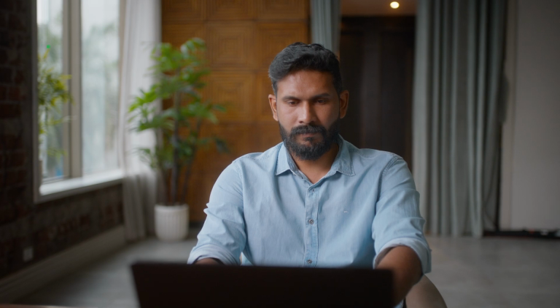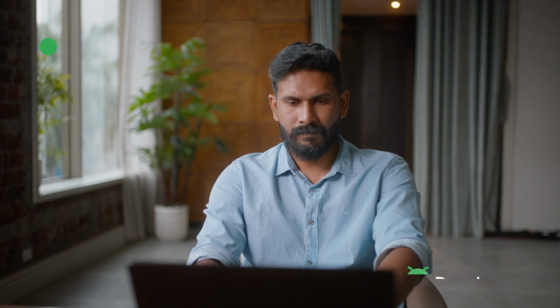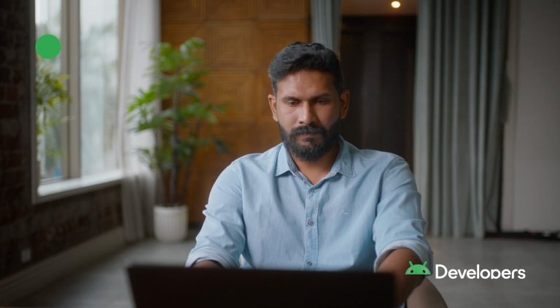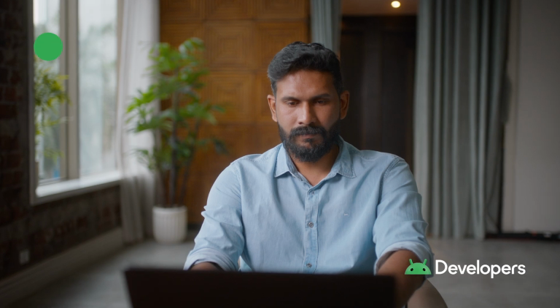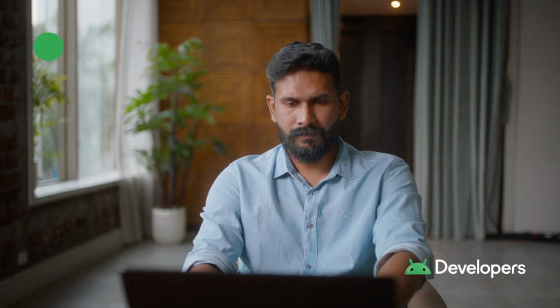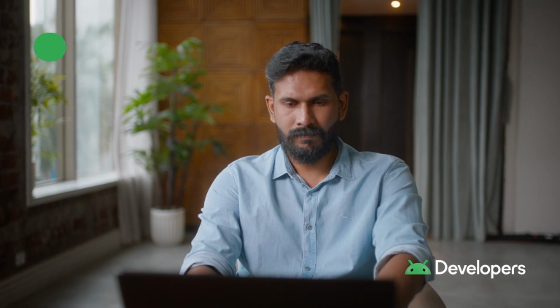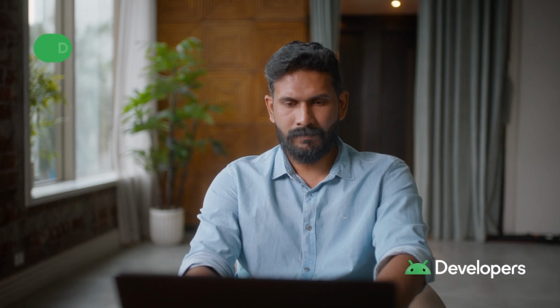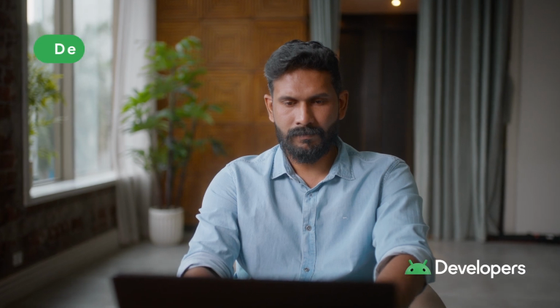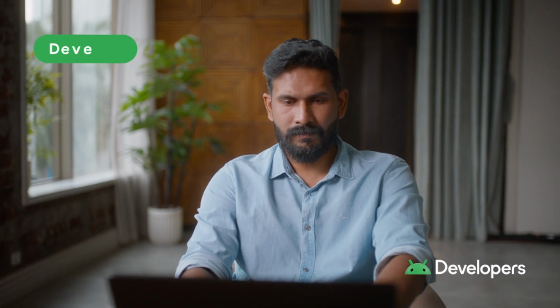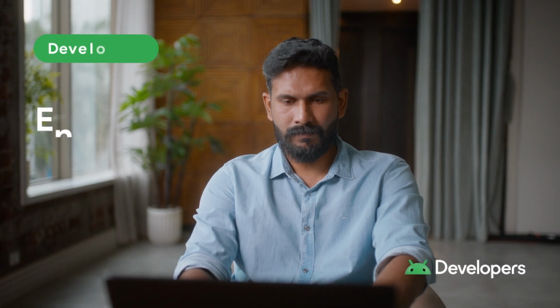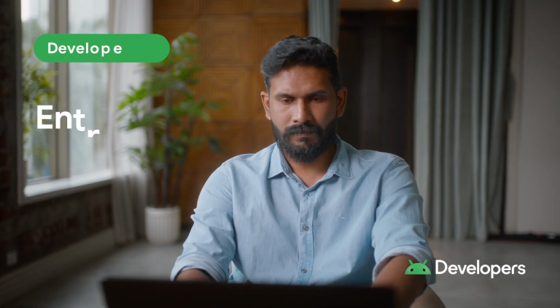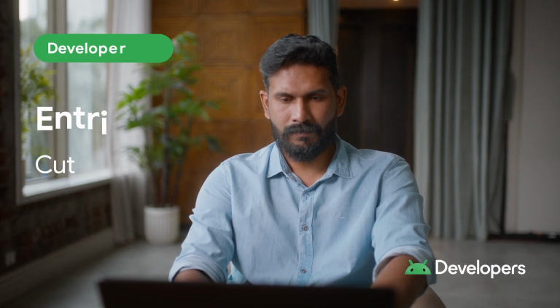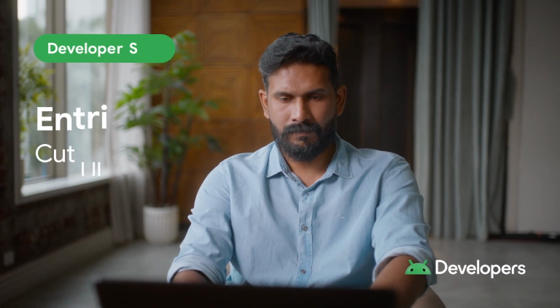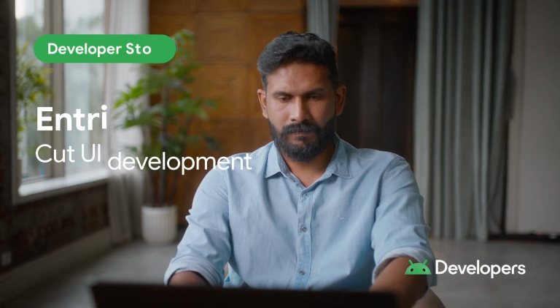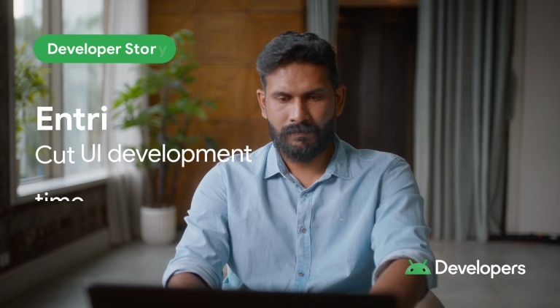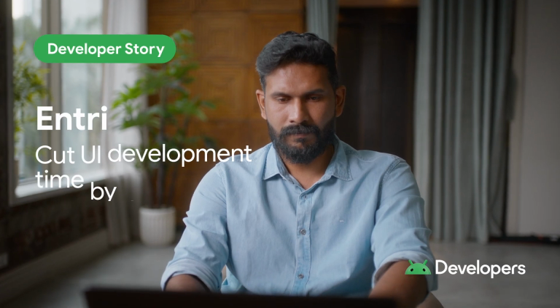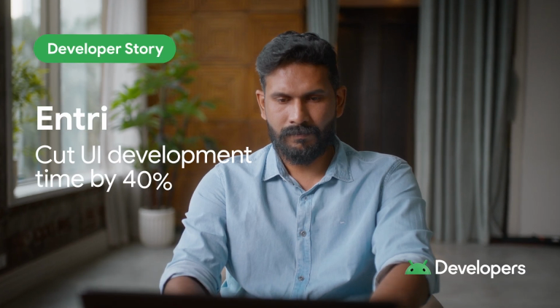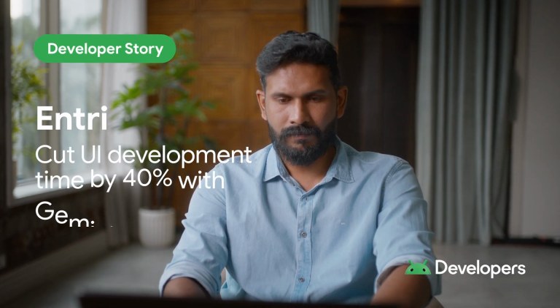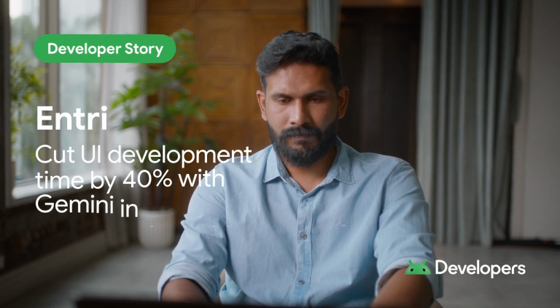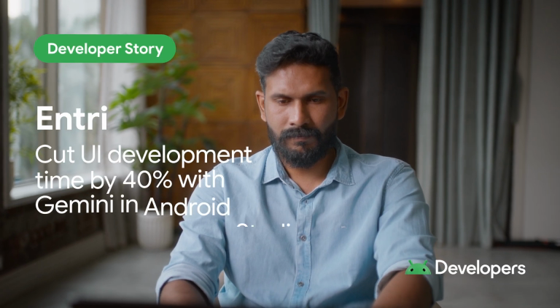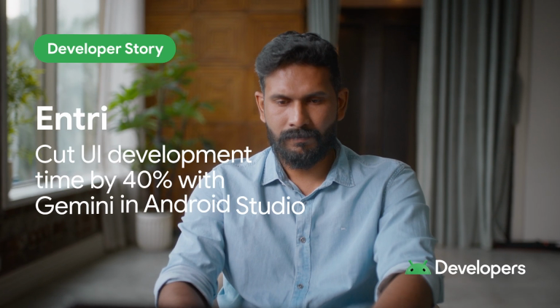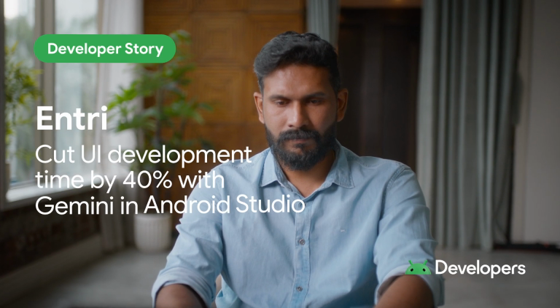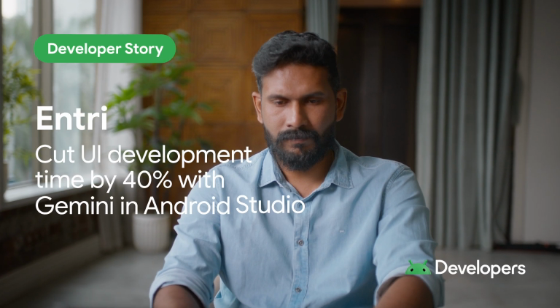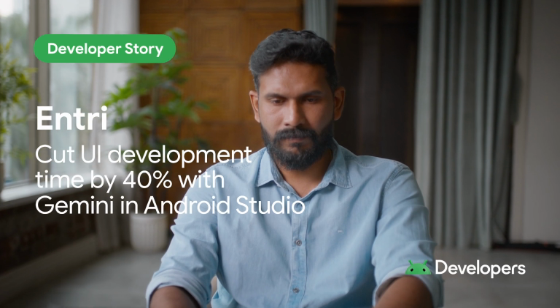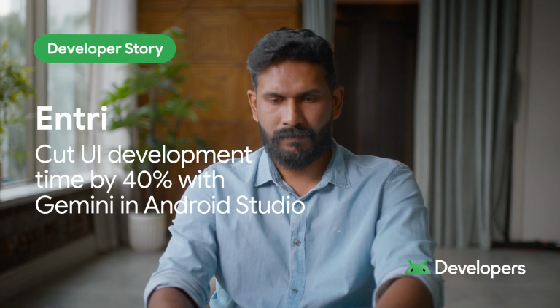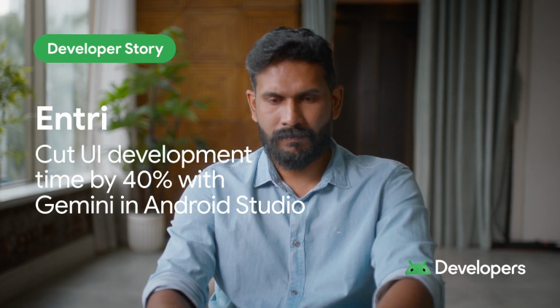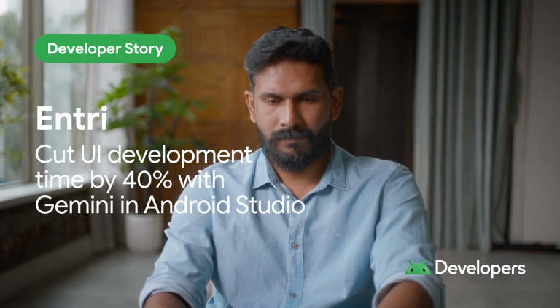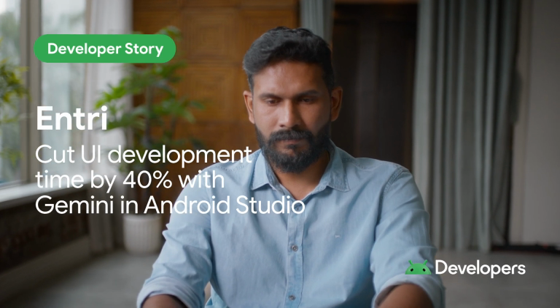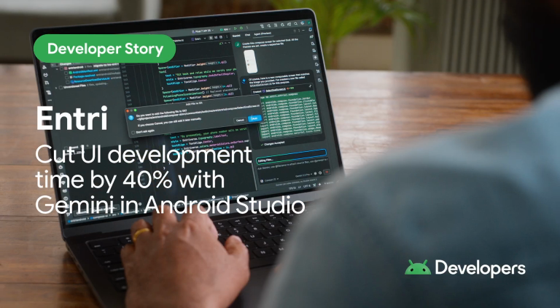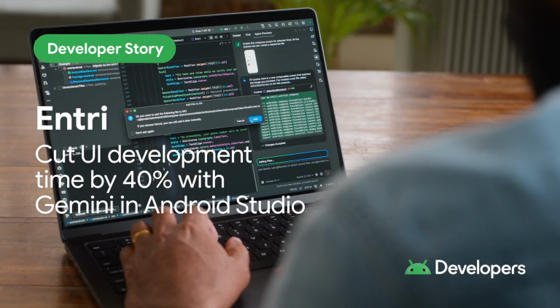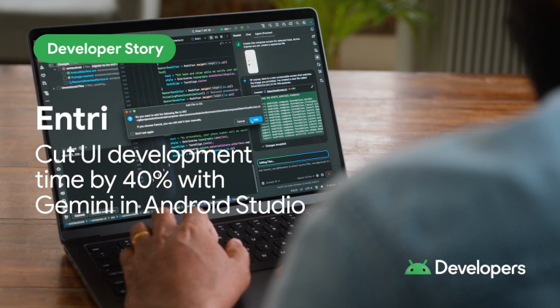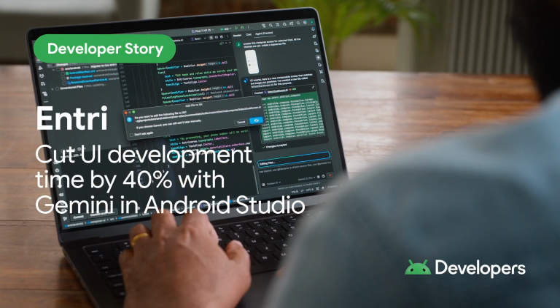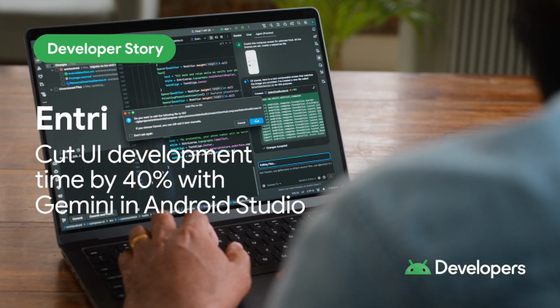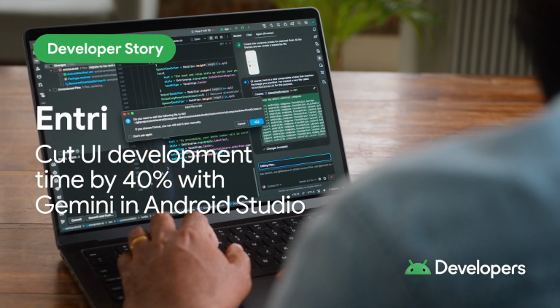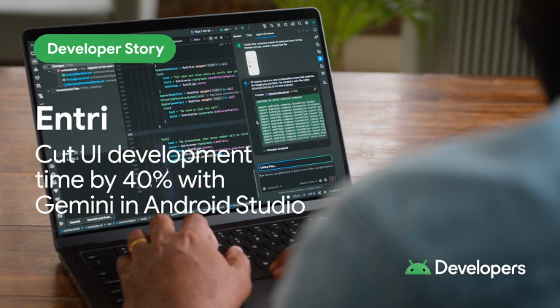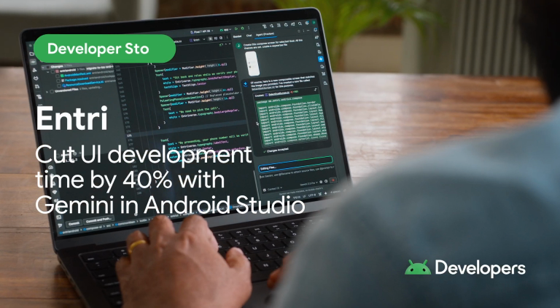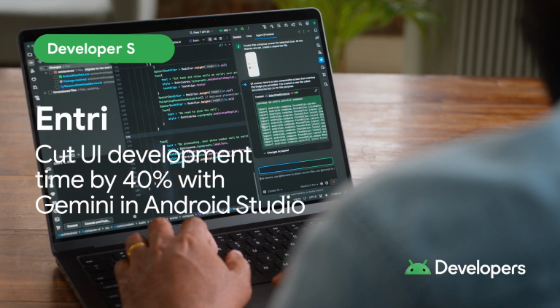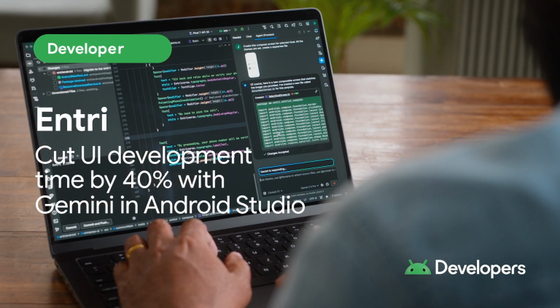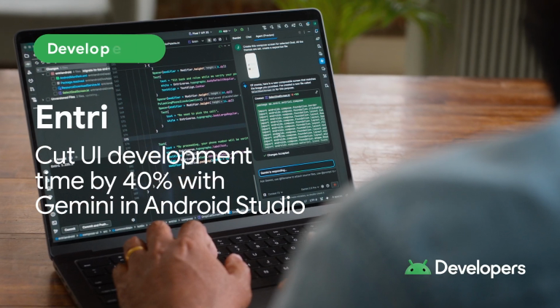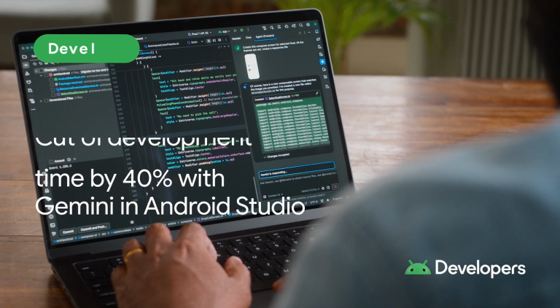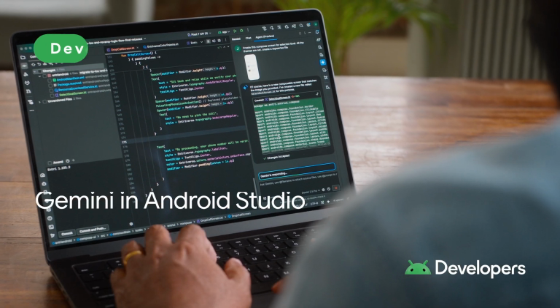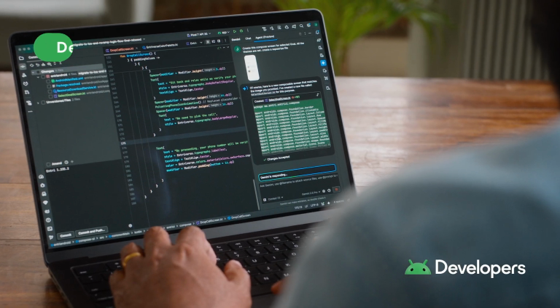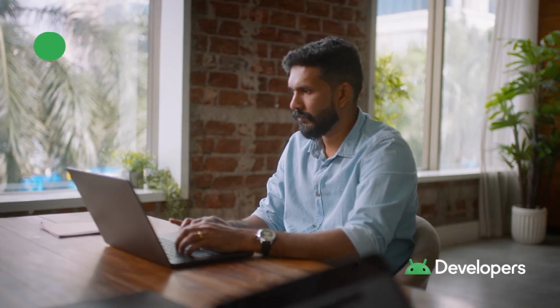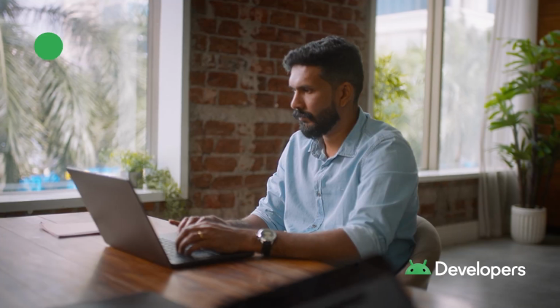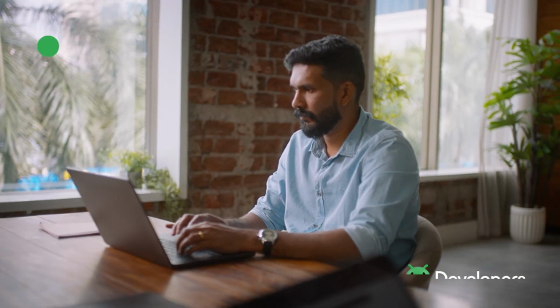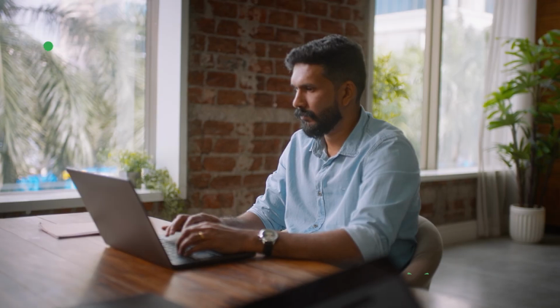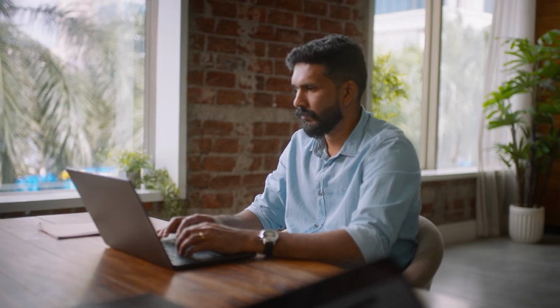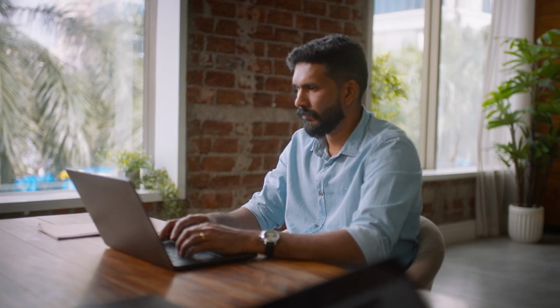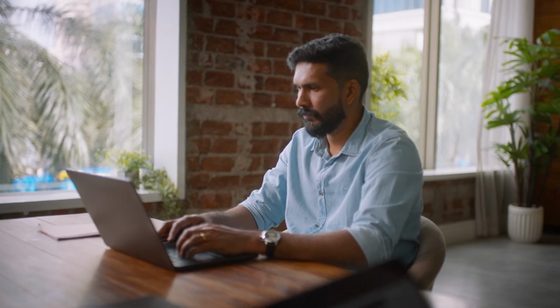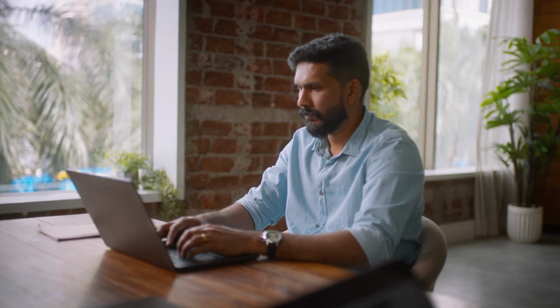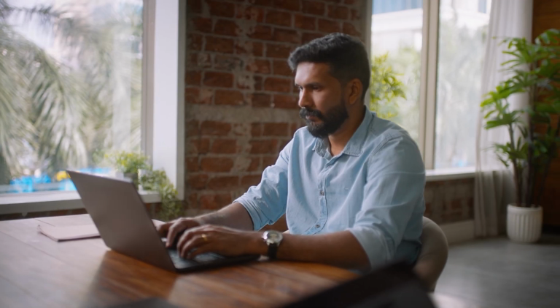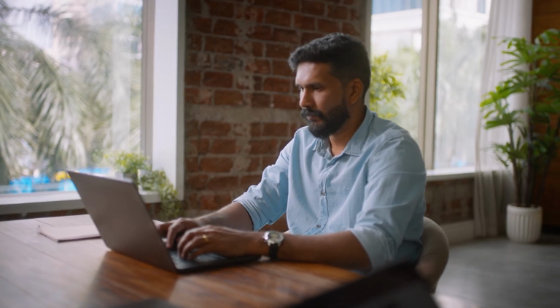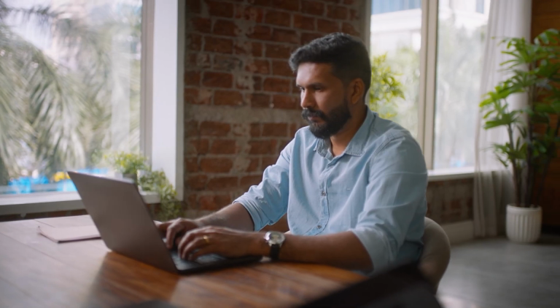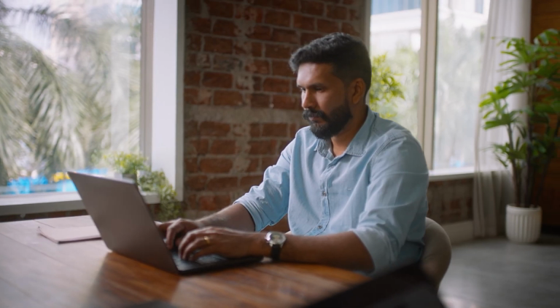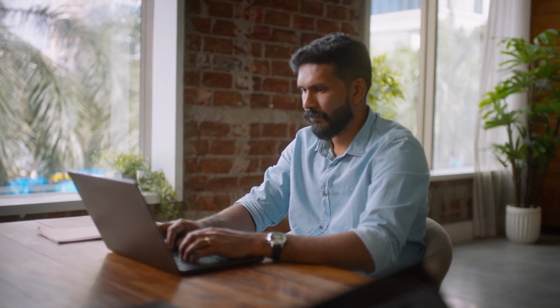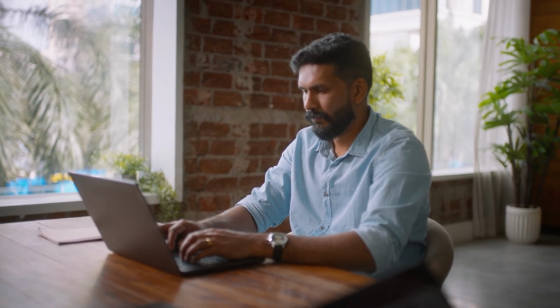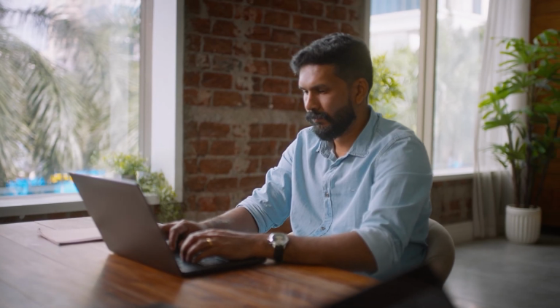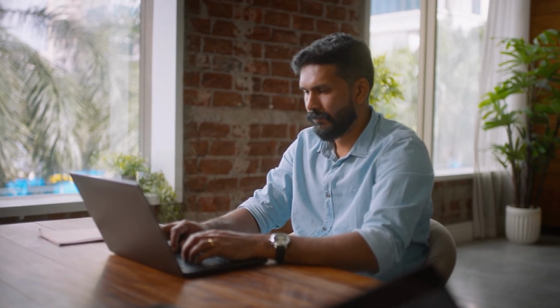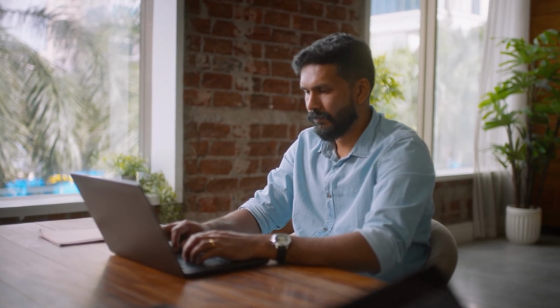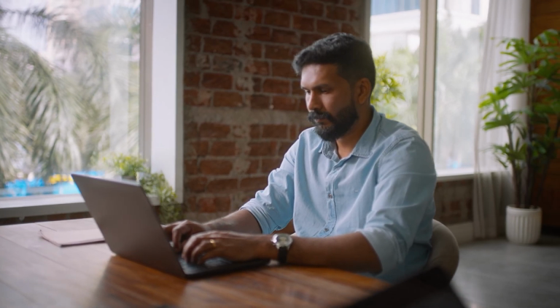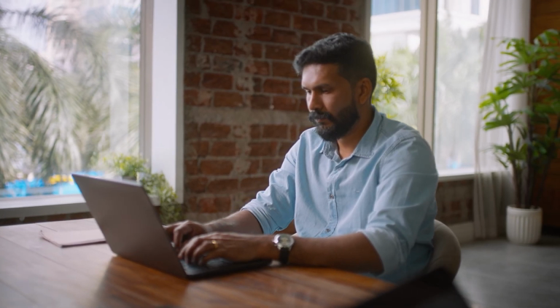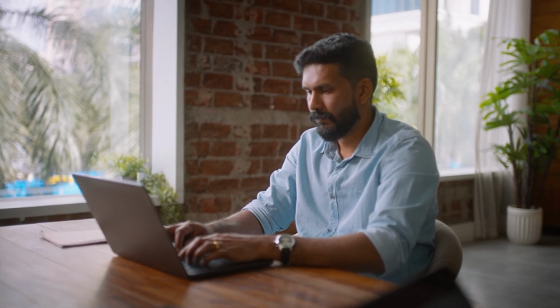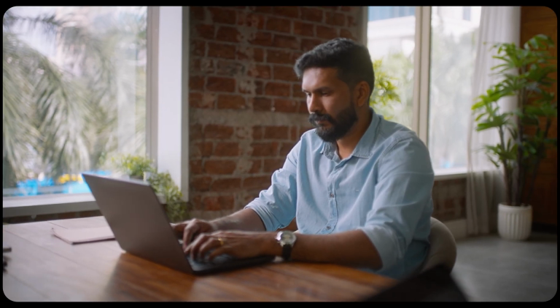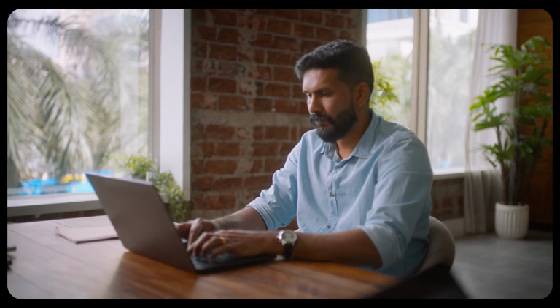With Gemini in Android Studio, what used to take weeks now only takes days, and what used to take hours now only takes minutes.